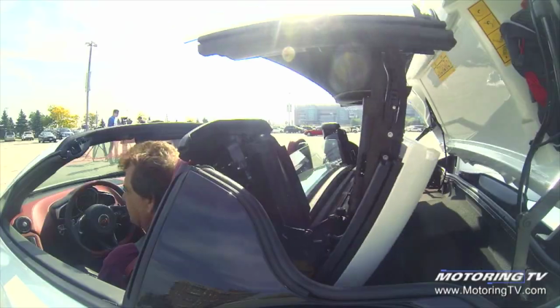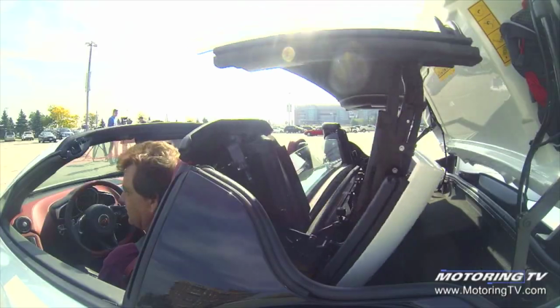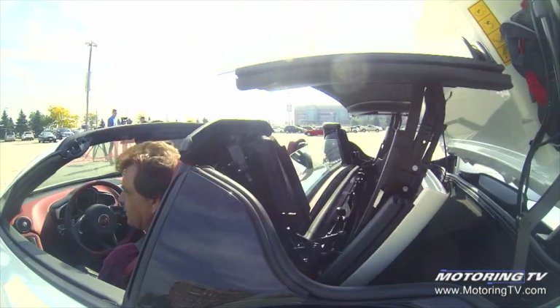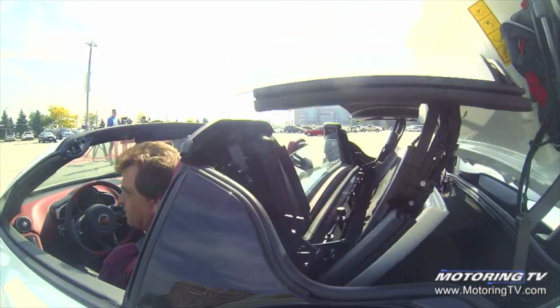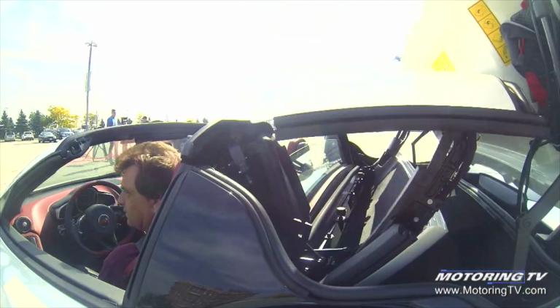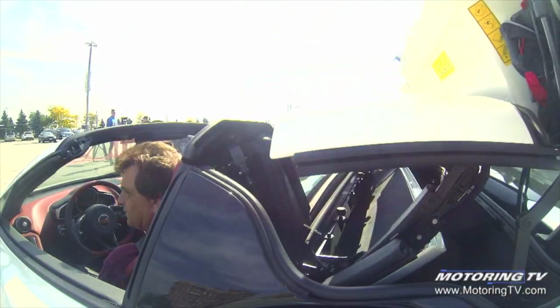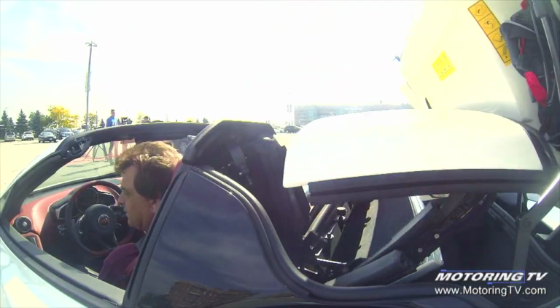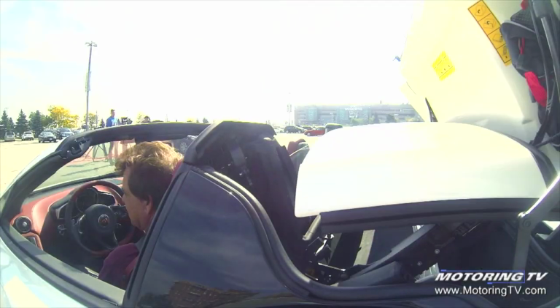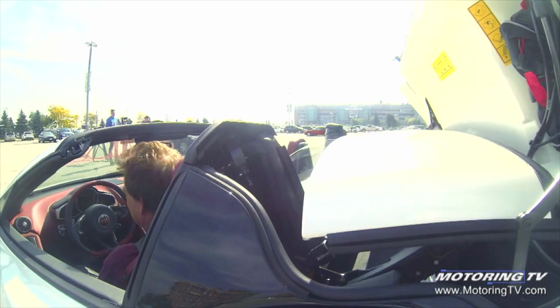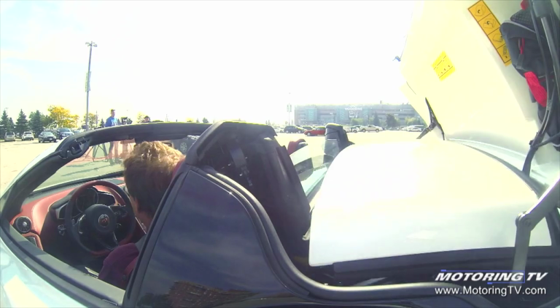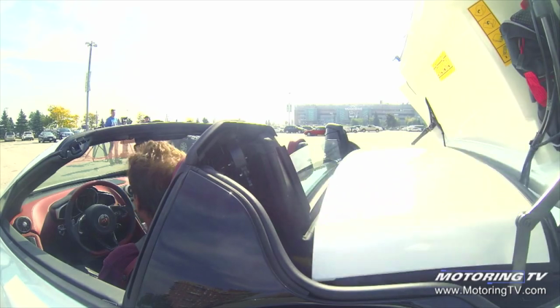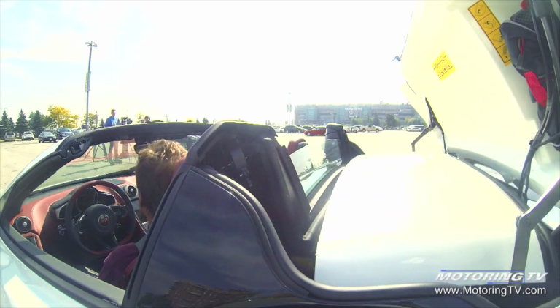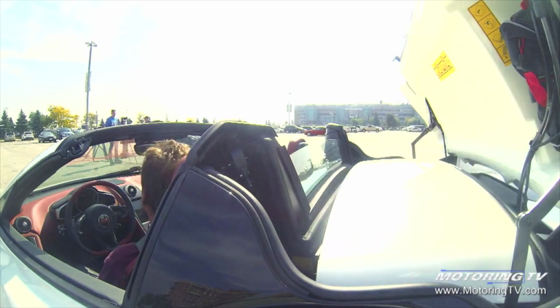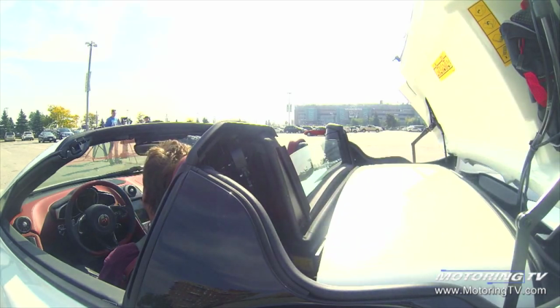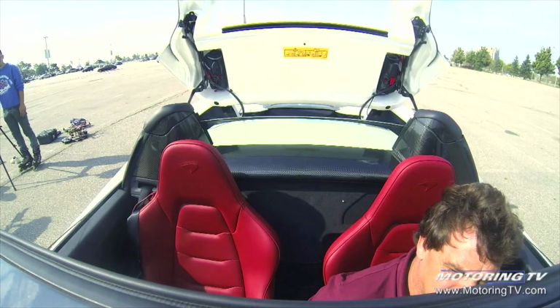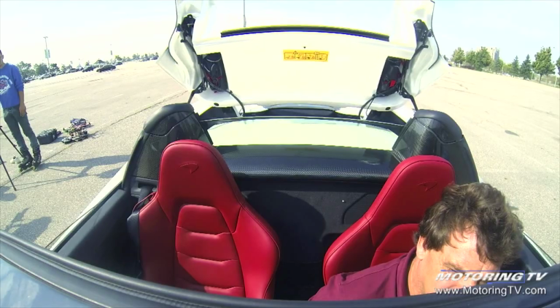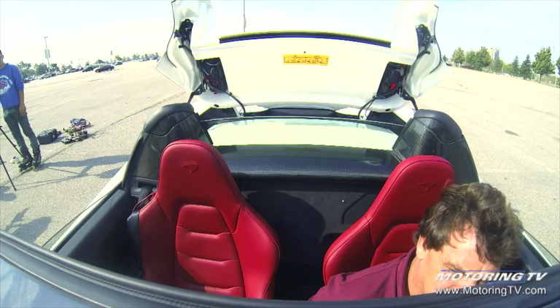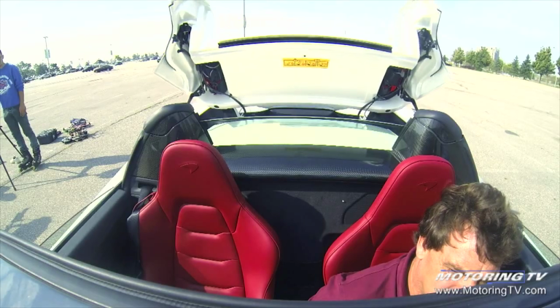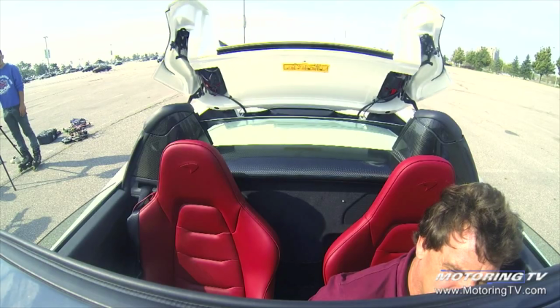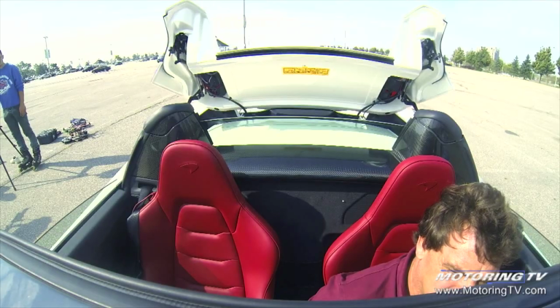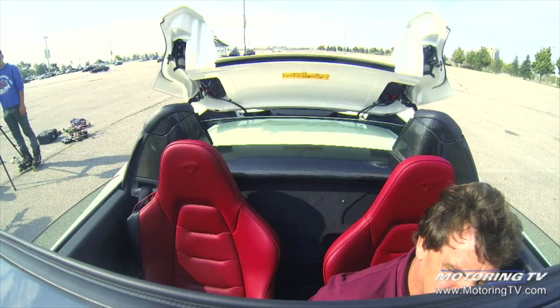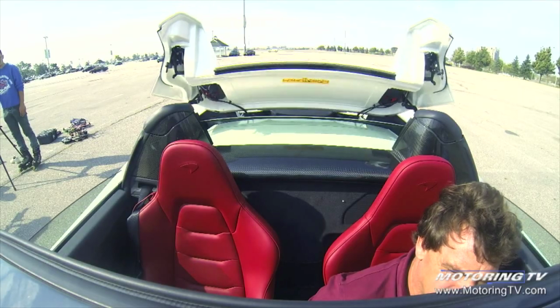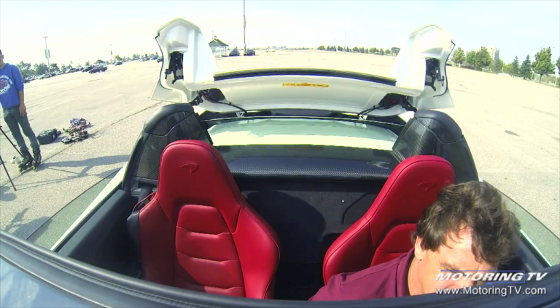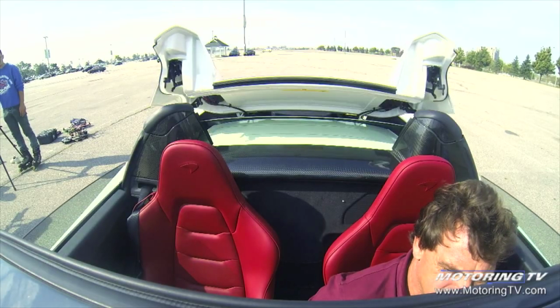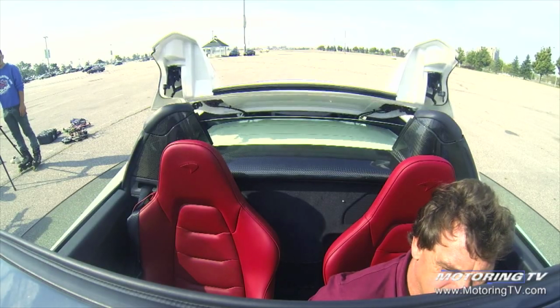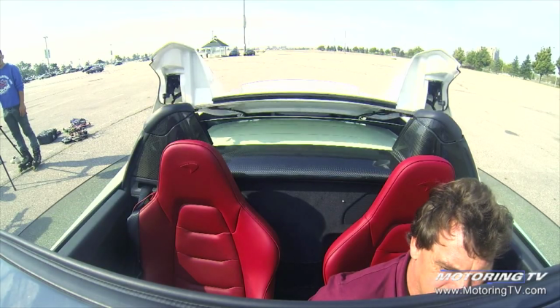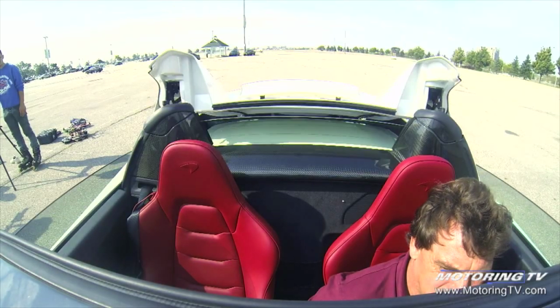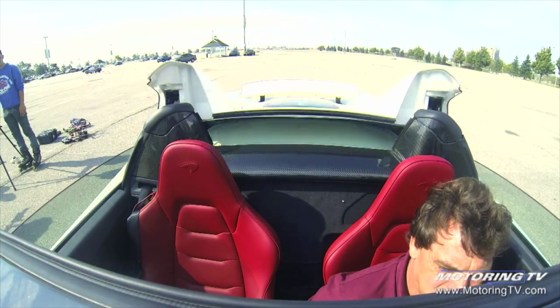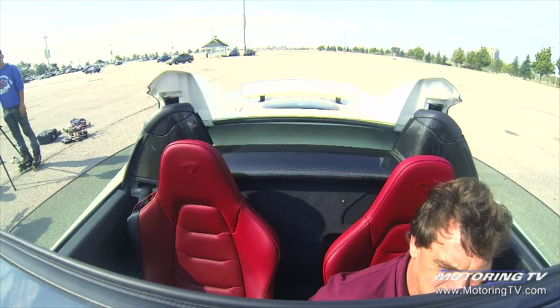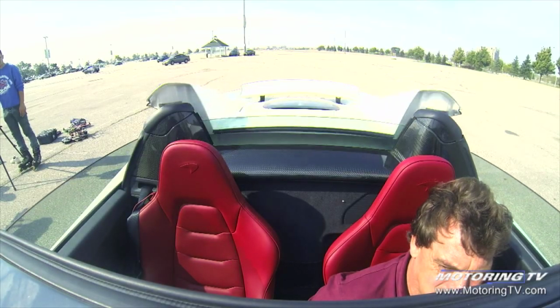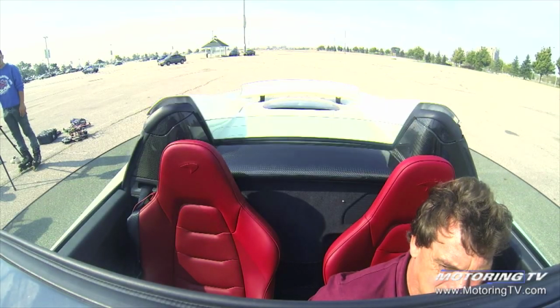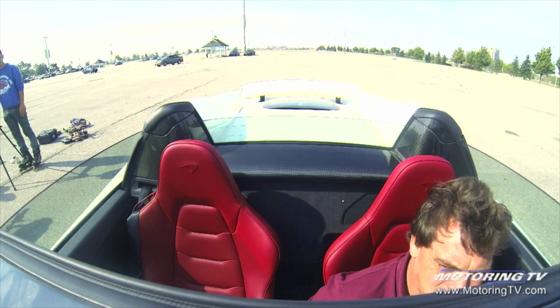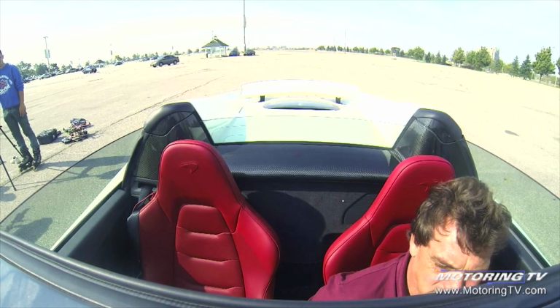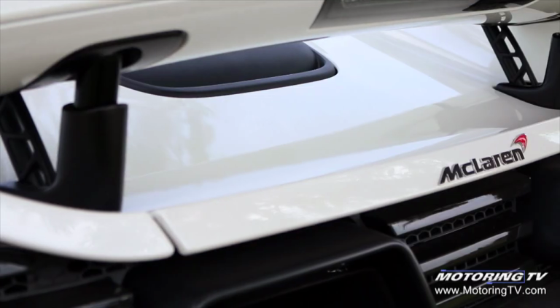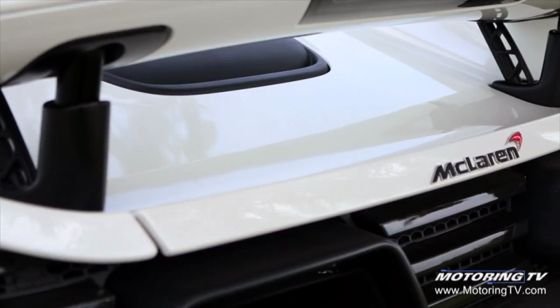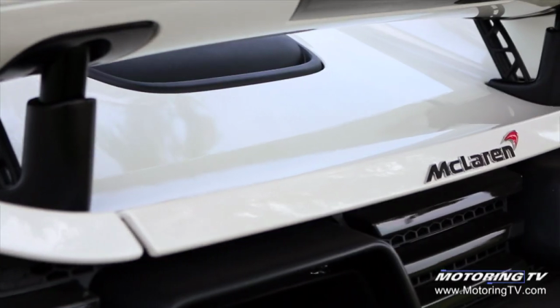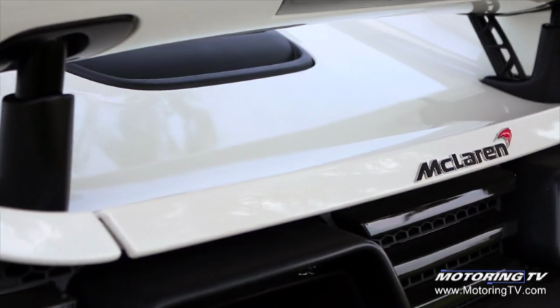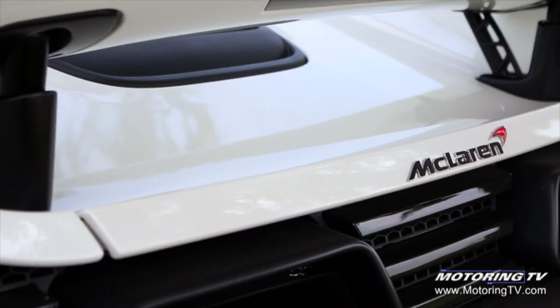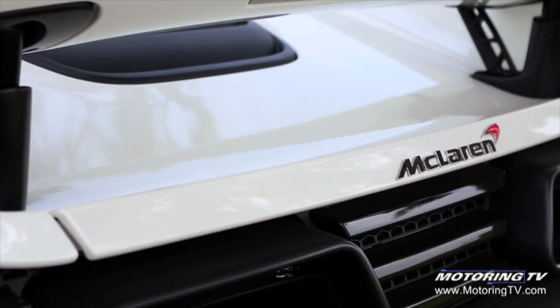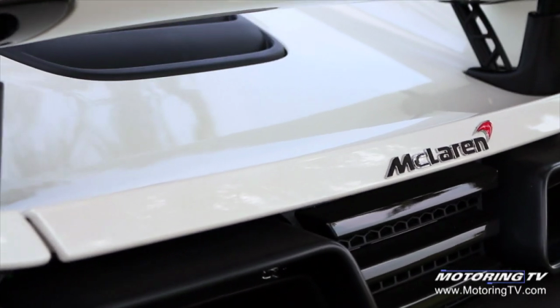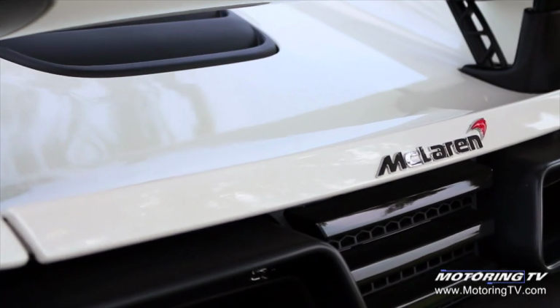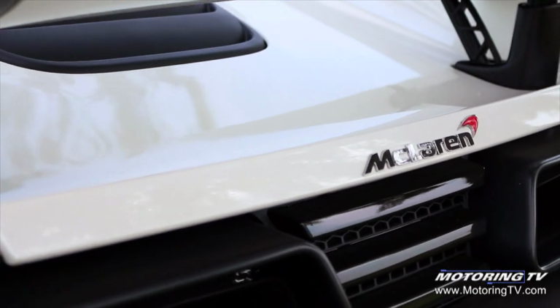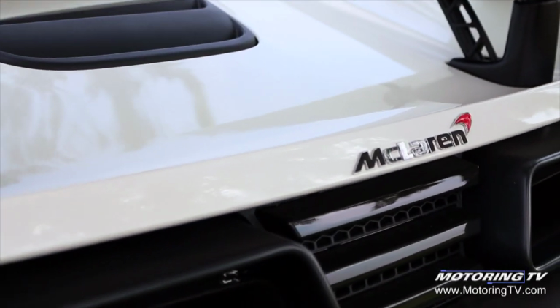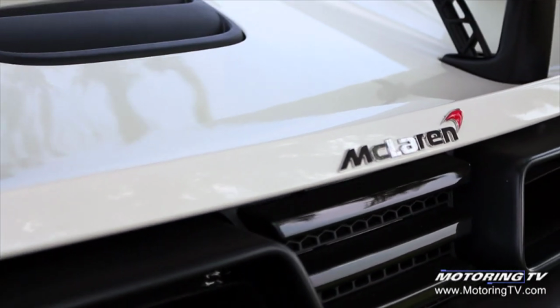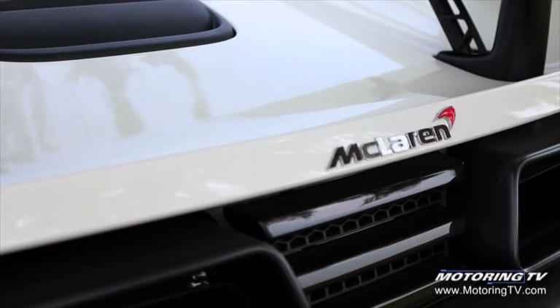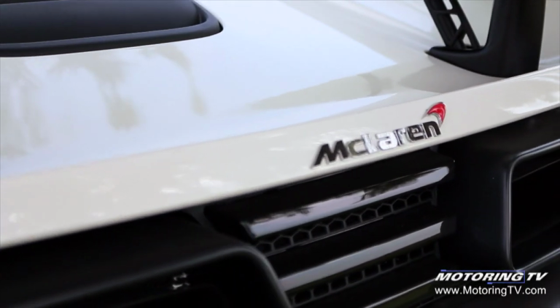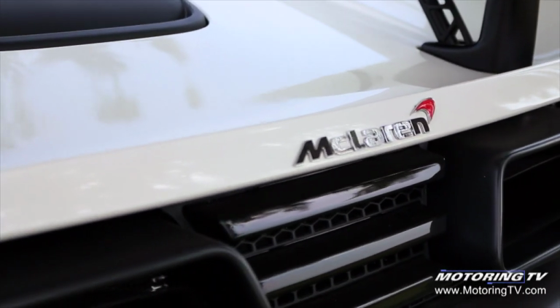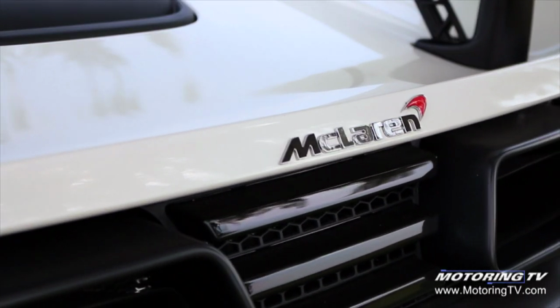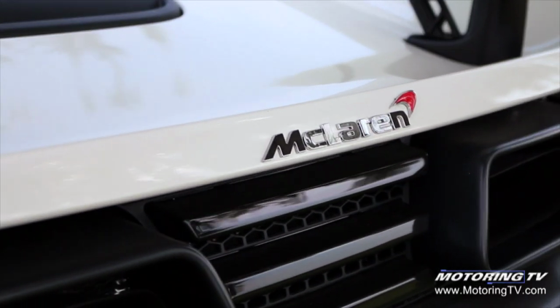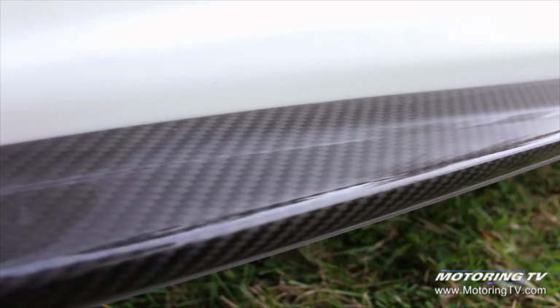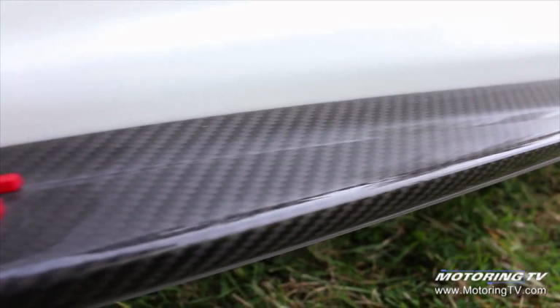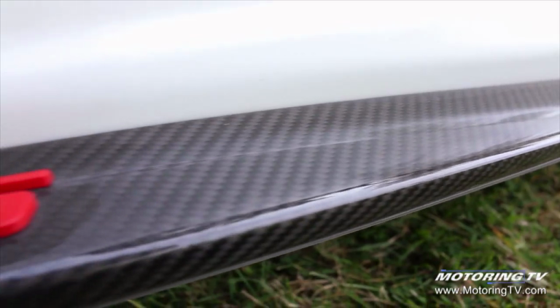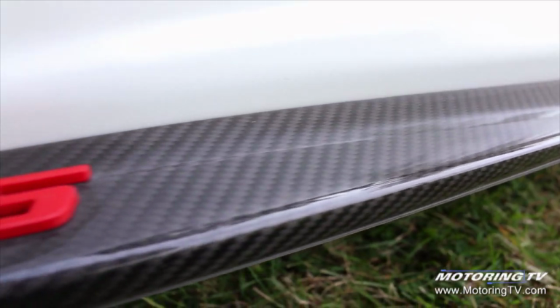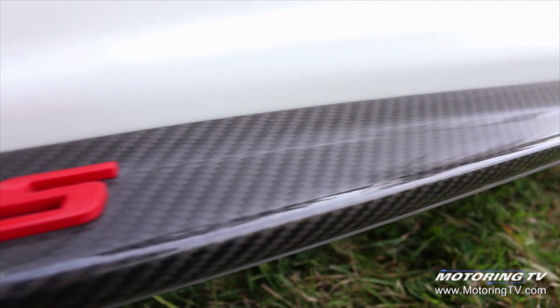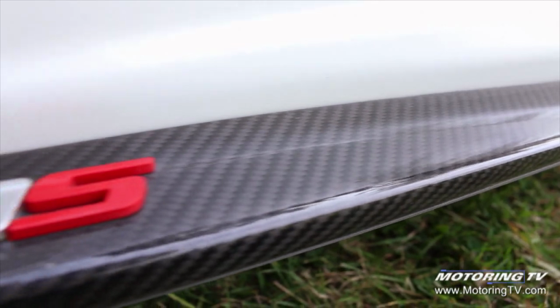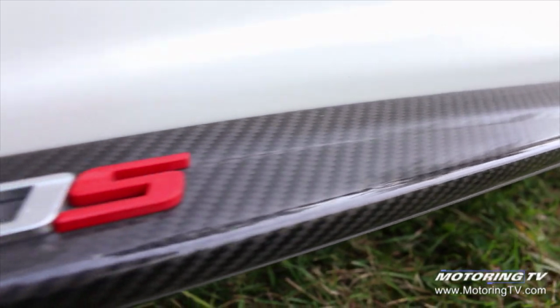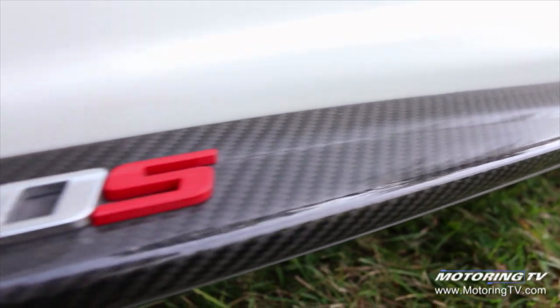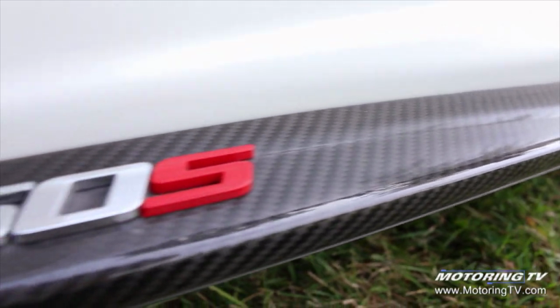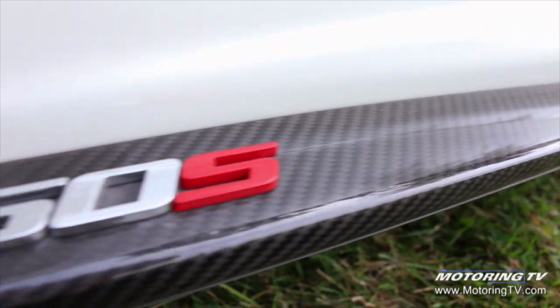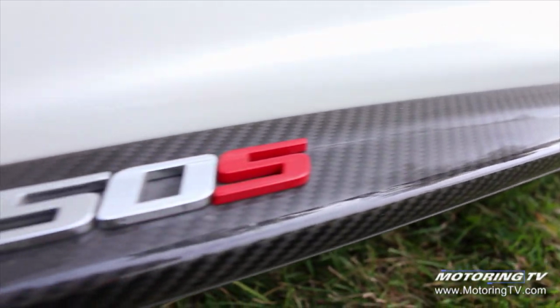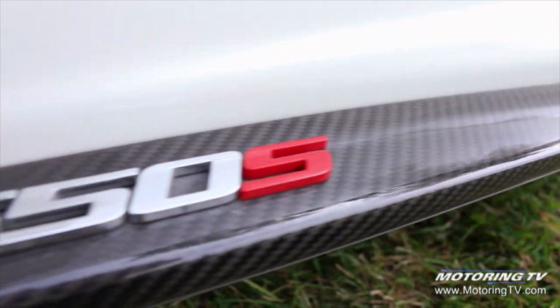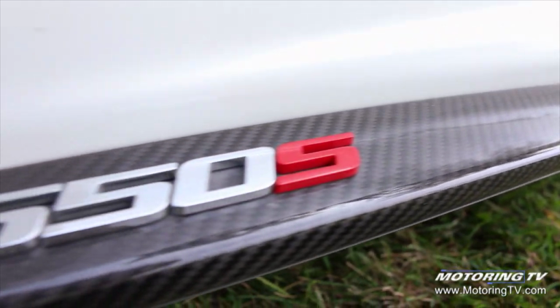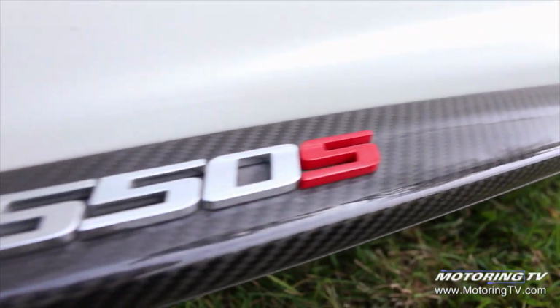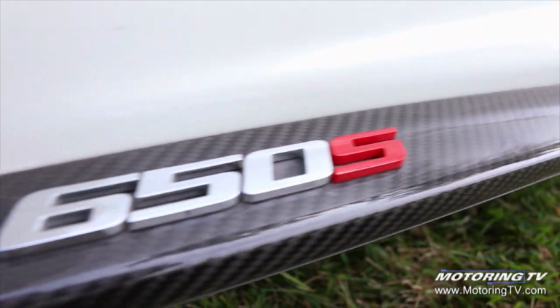Just the options on this McLaren cost more than an Audi RS5. For example, there's a $12,000 carbon exterior upgrade.